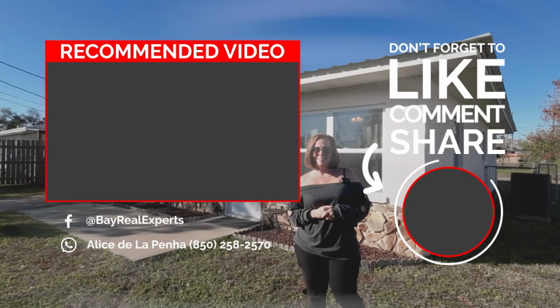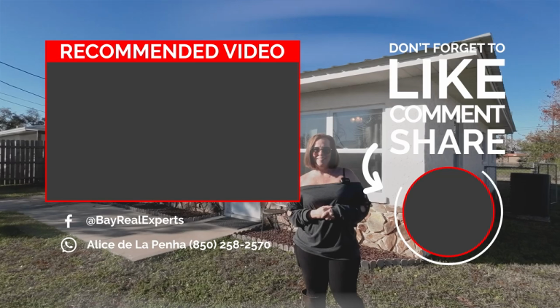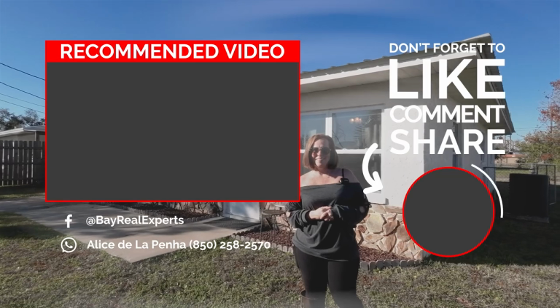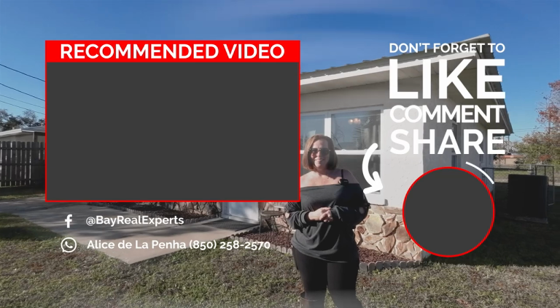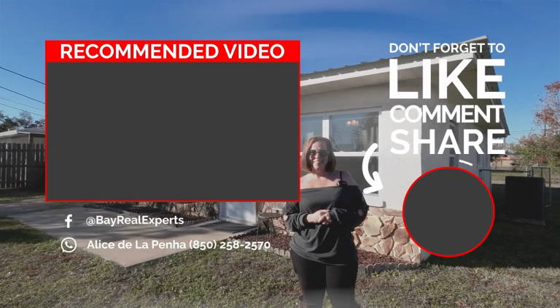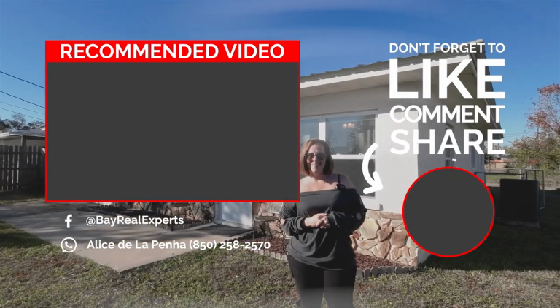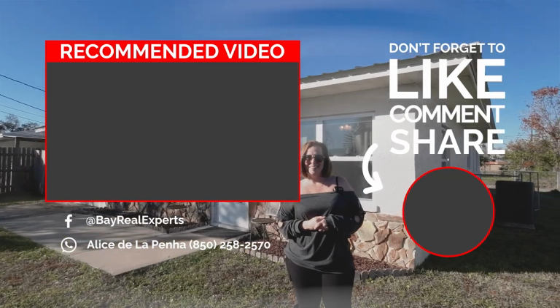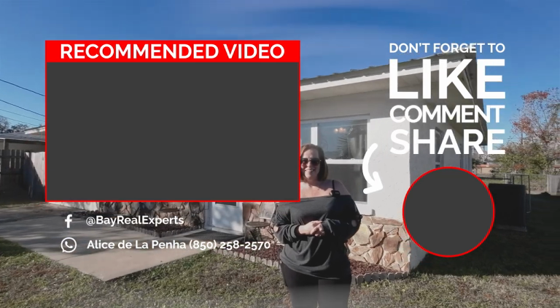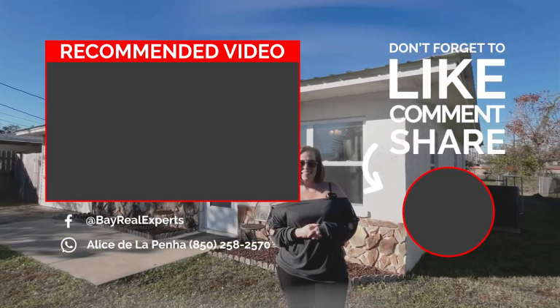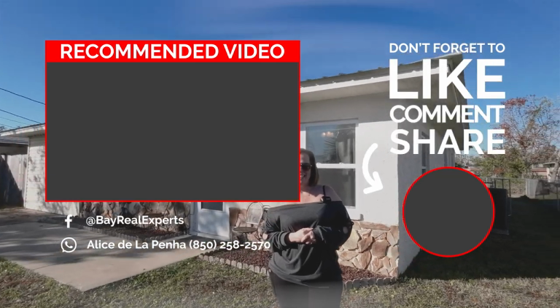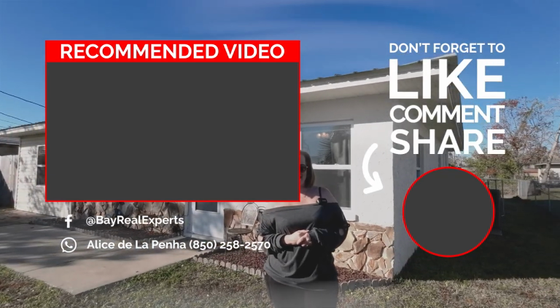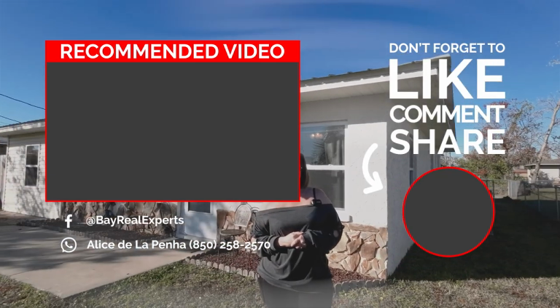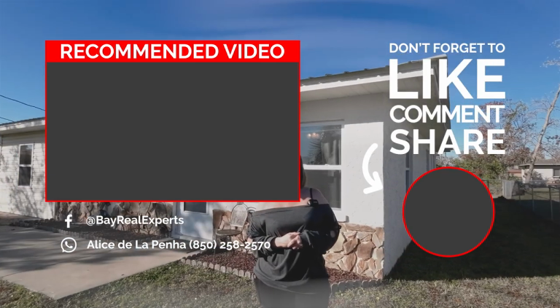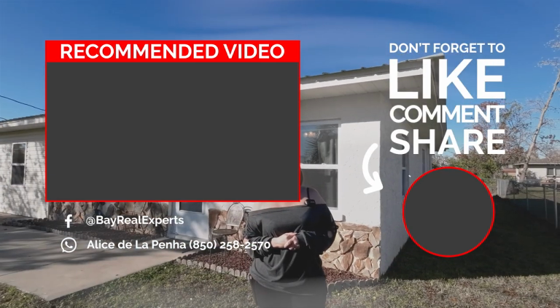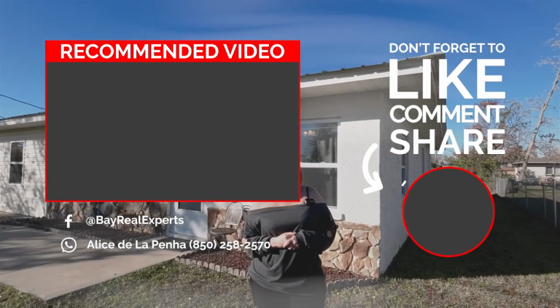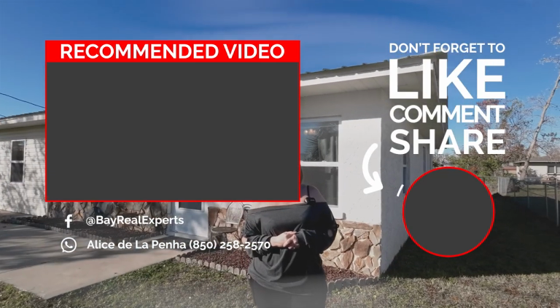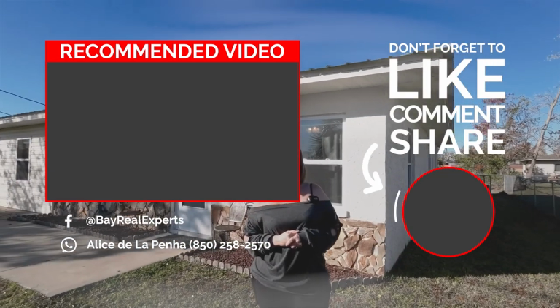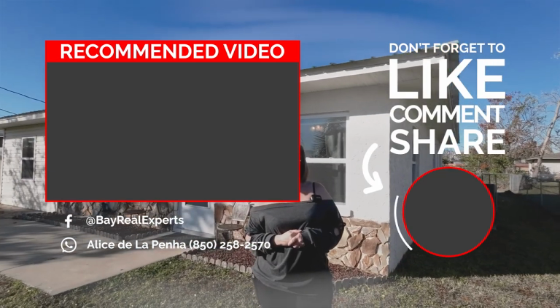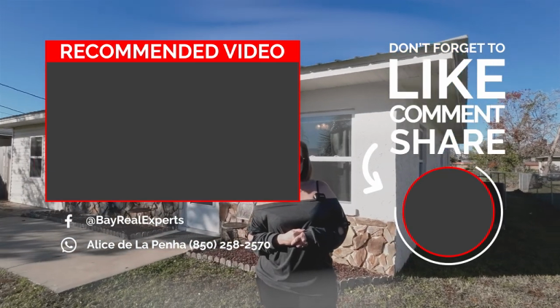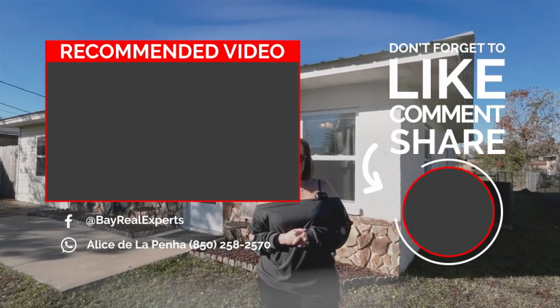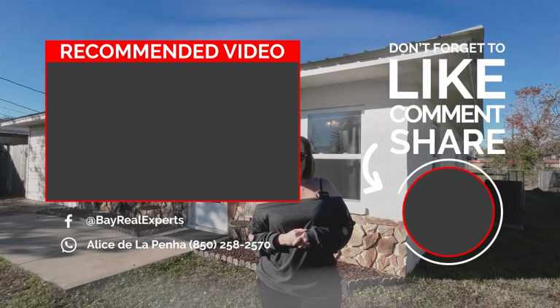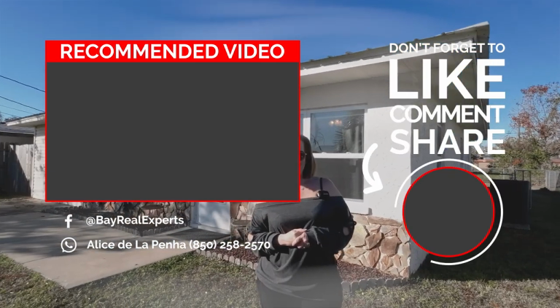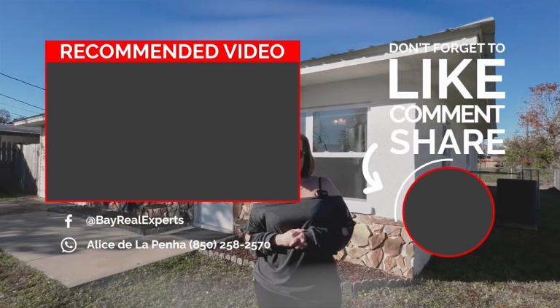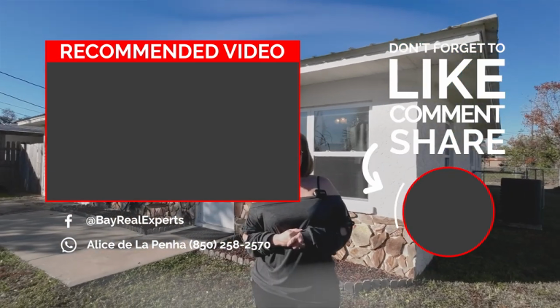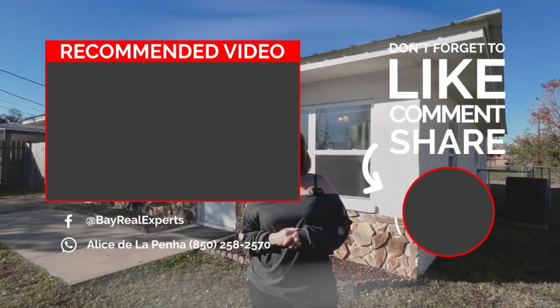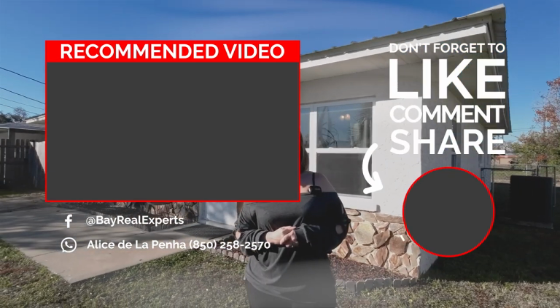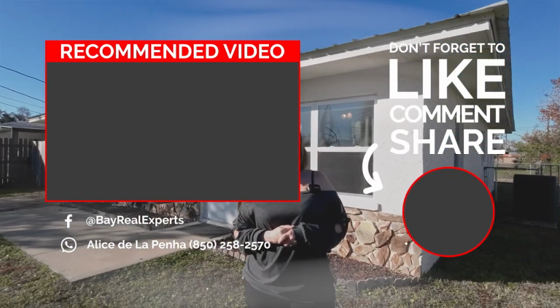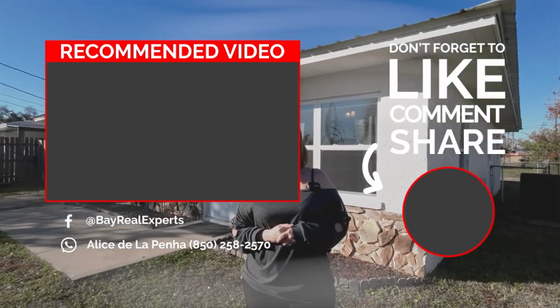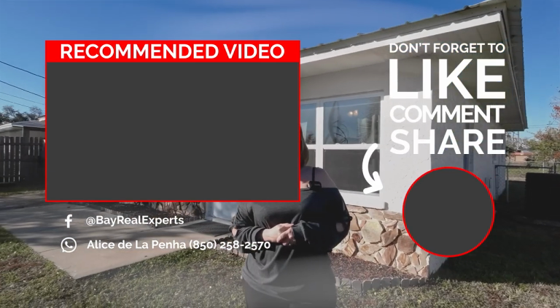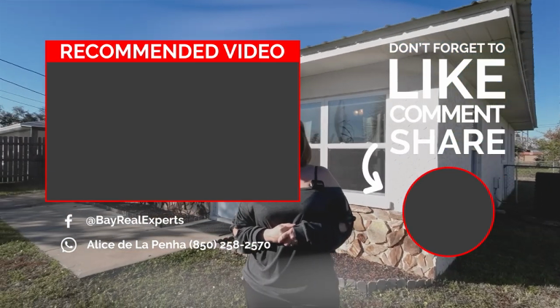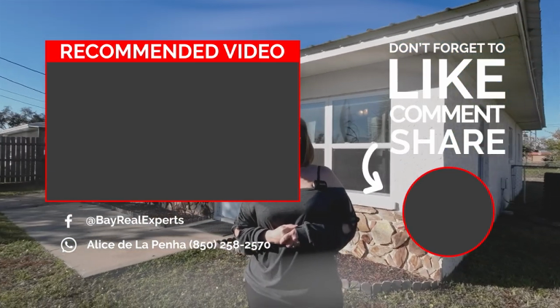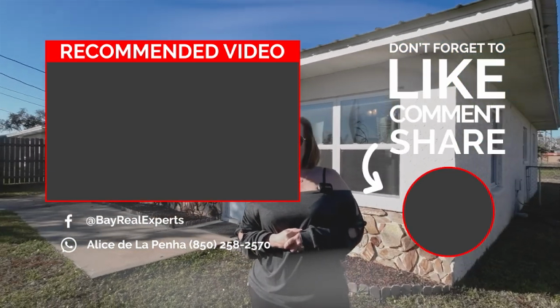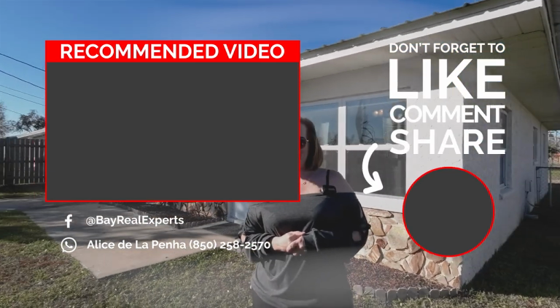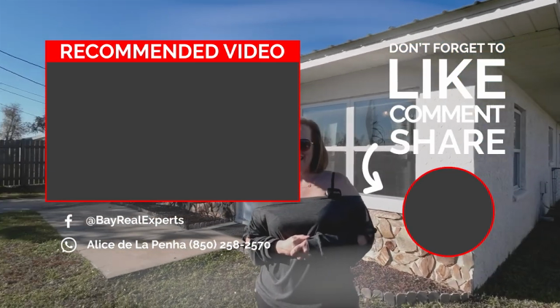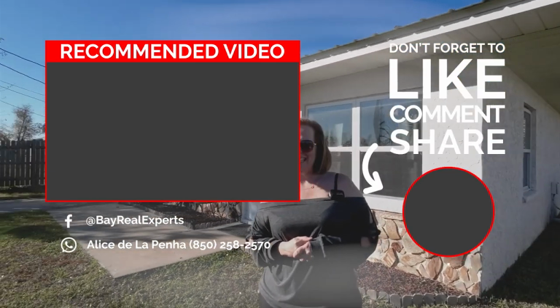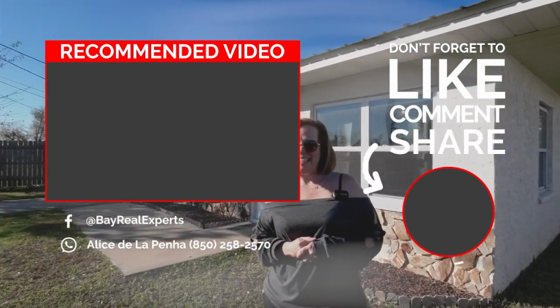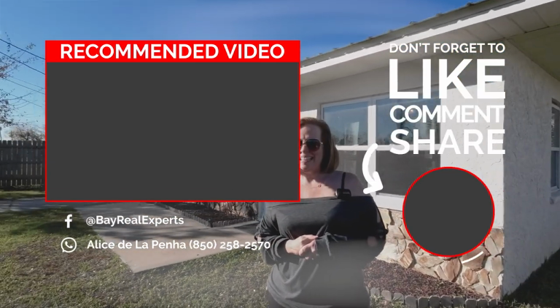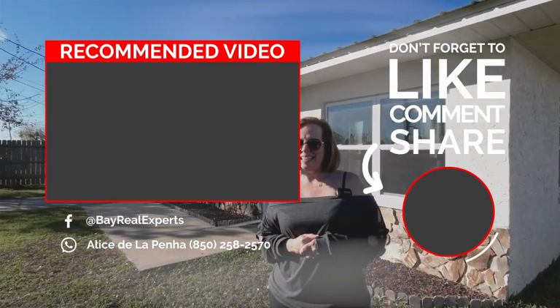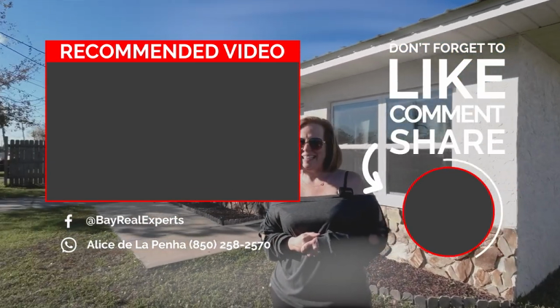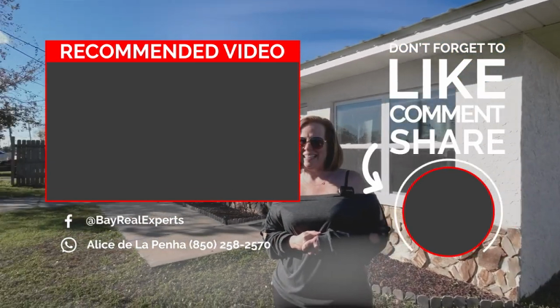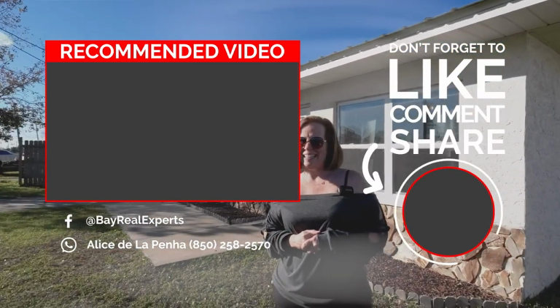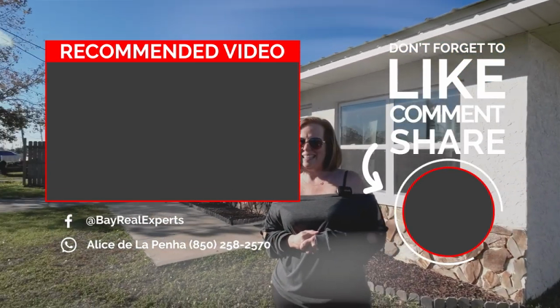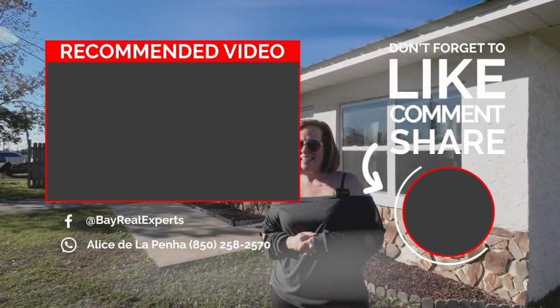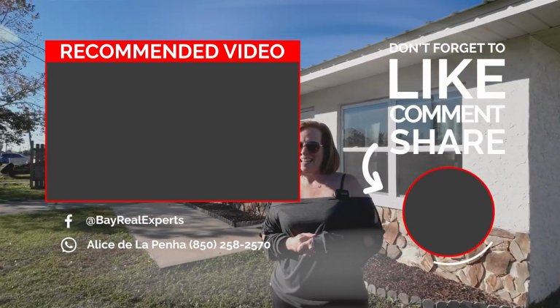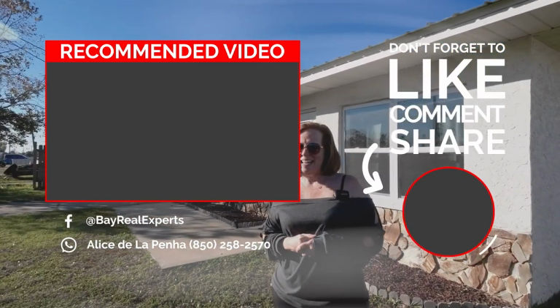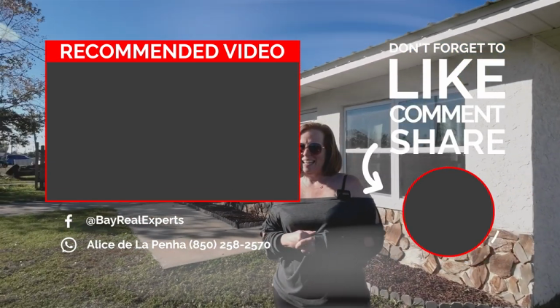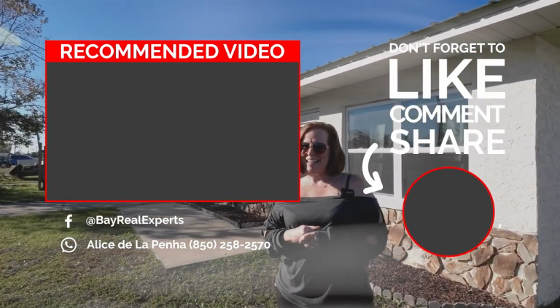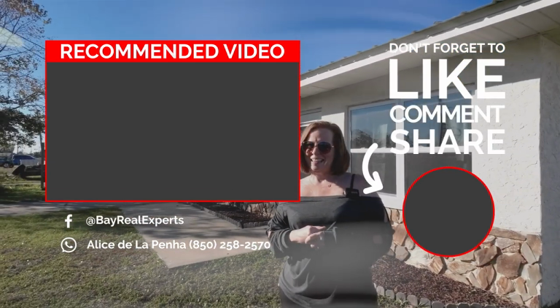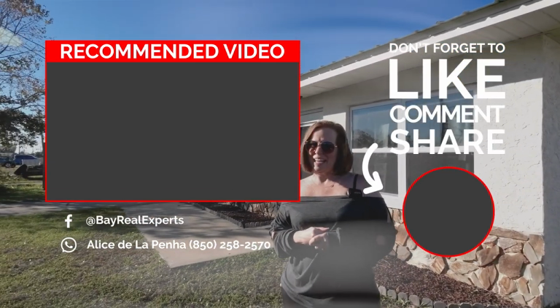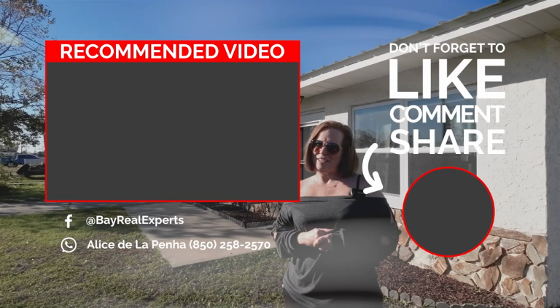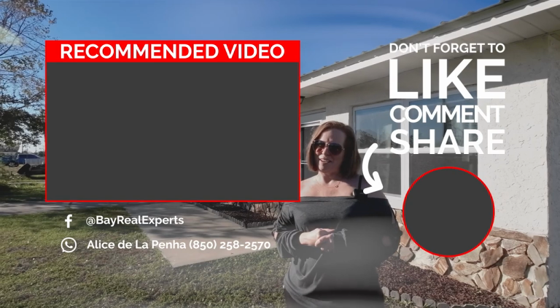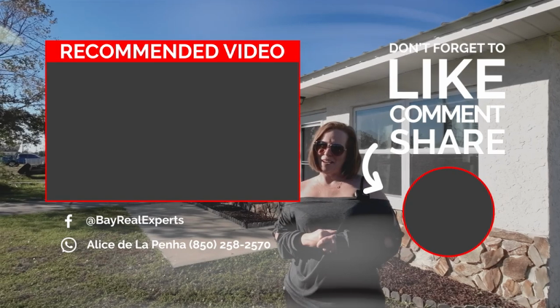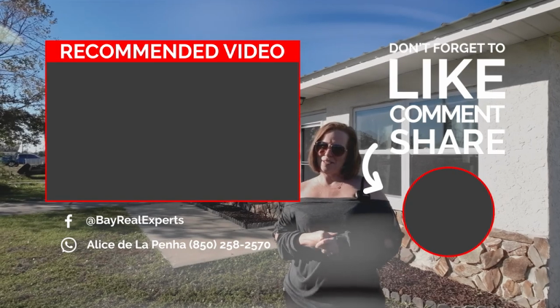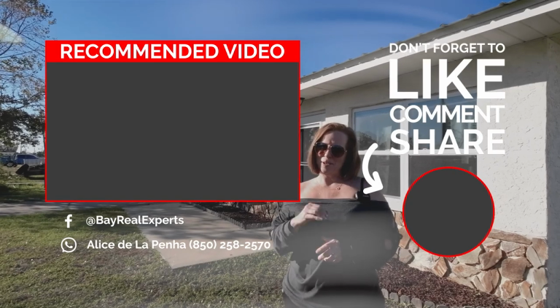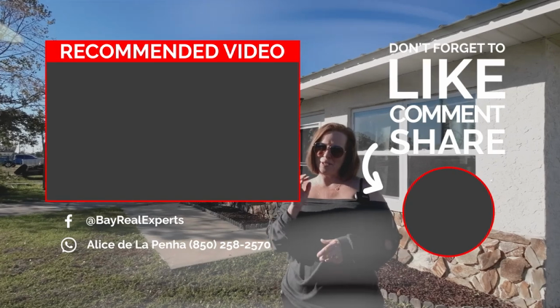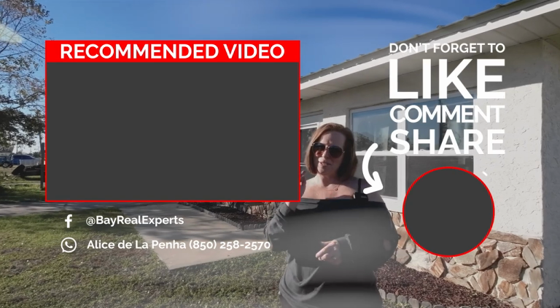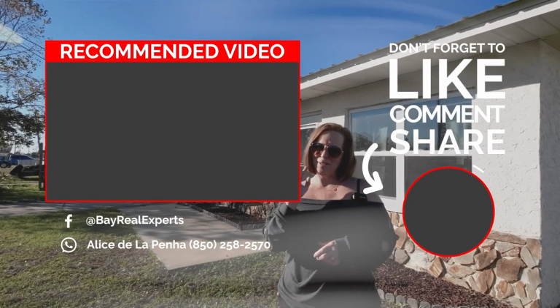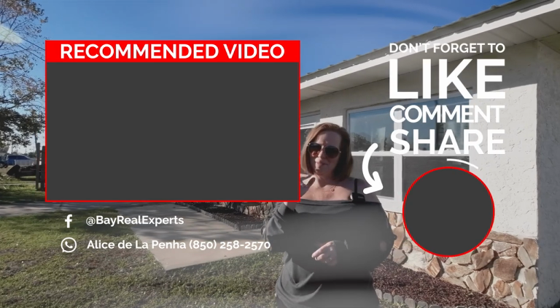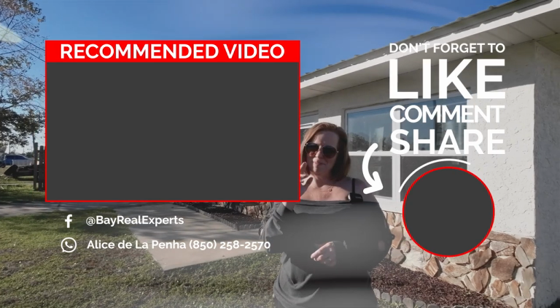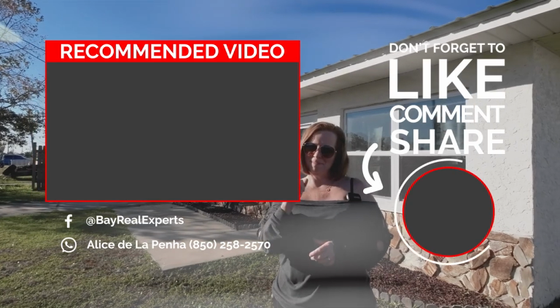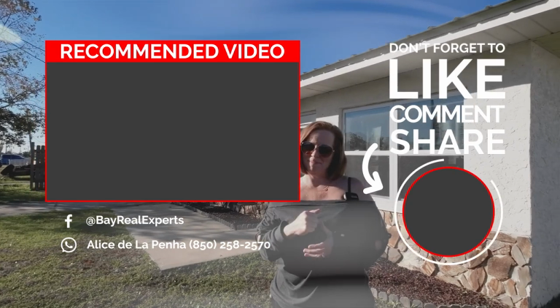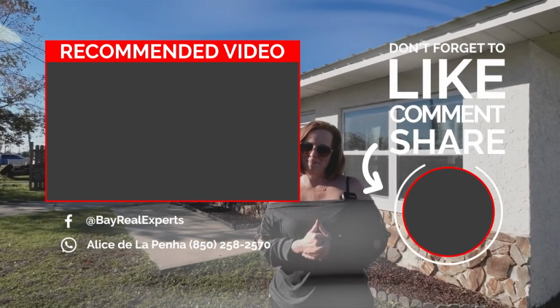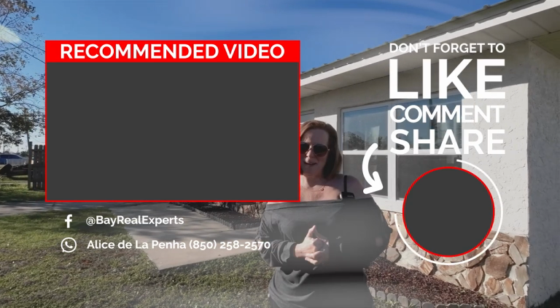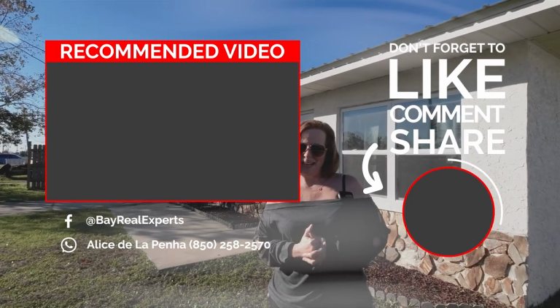We'll leave our contact information below as well as a link to this property for more information. Thank you guys — talk to you soon. Bye for now.